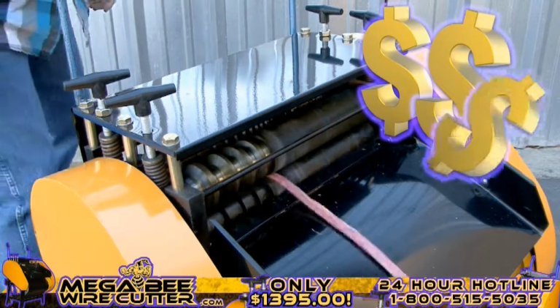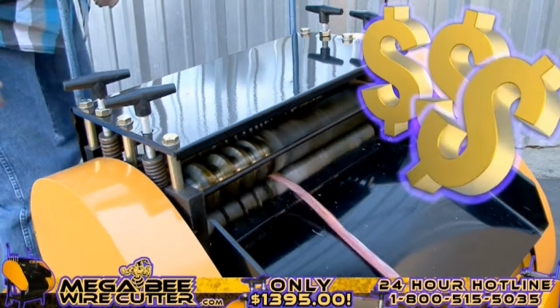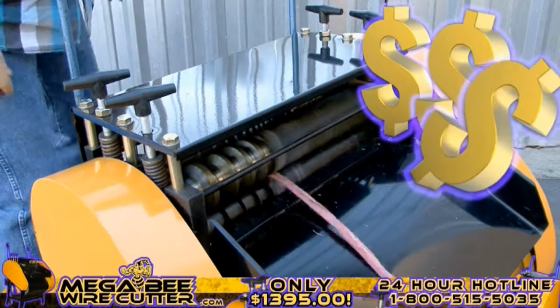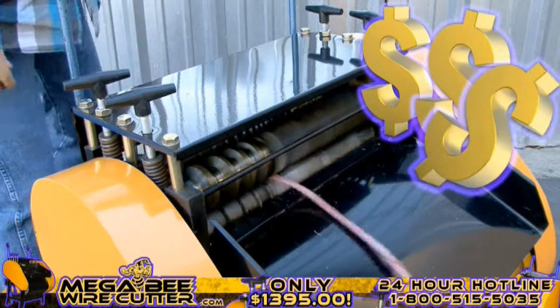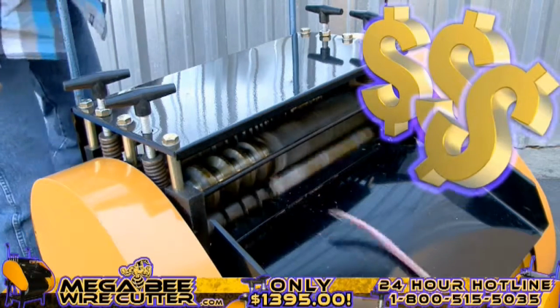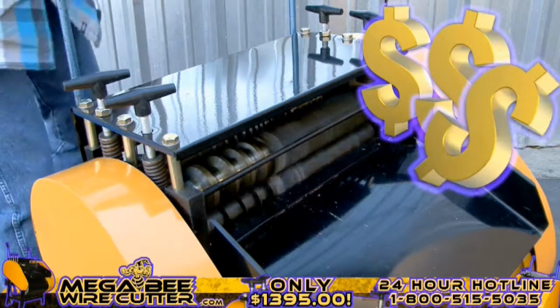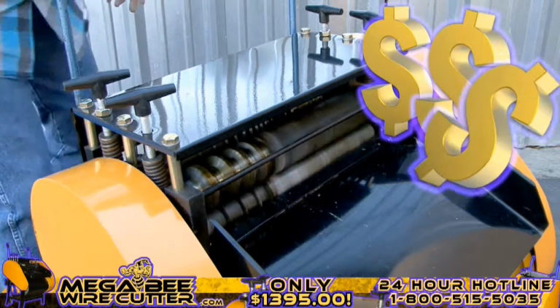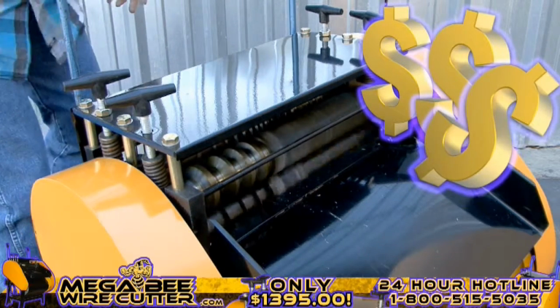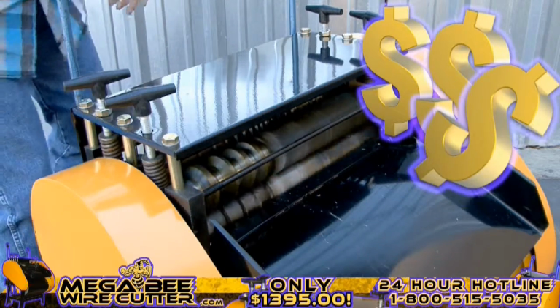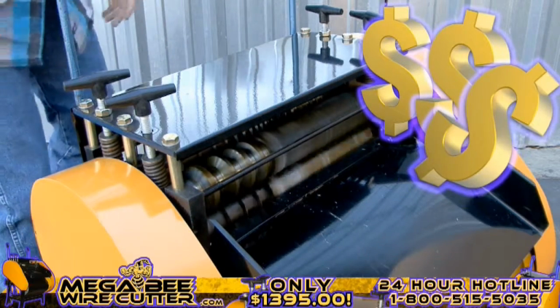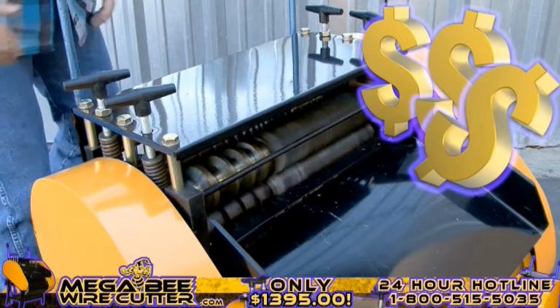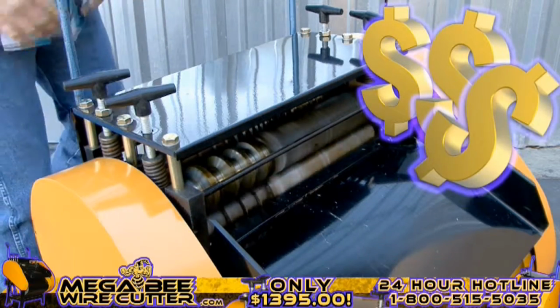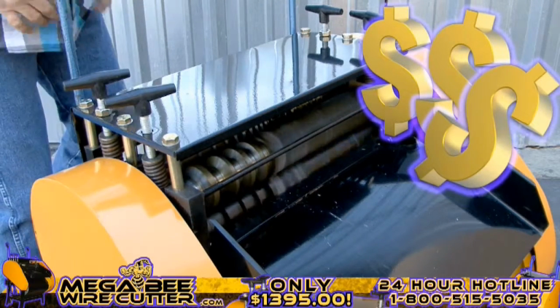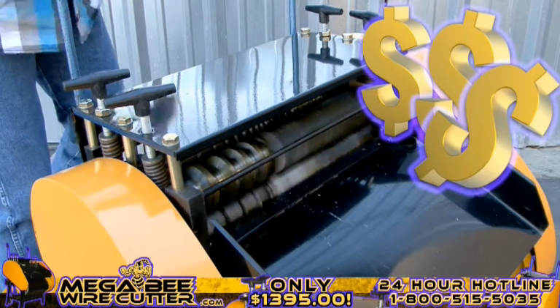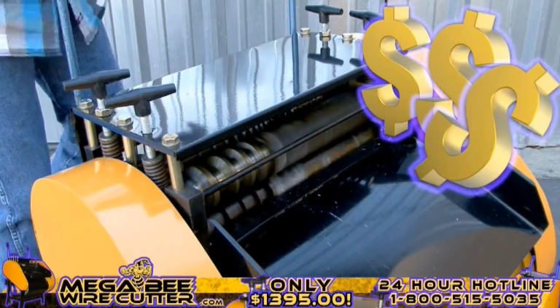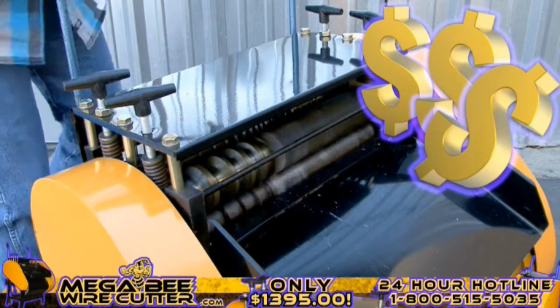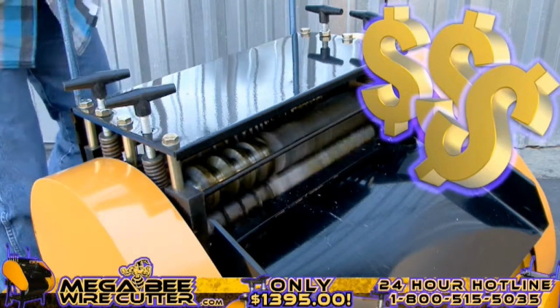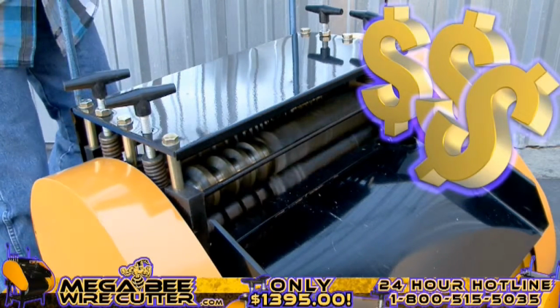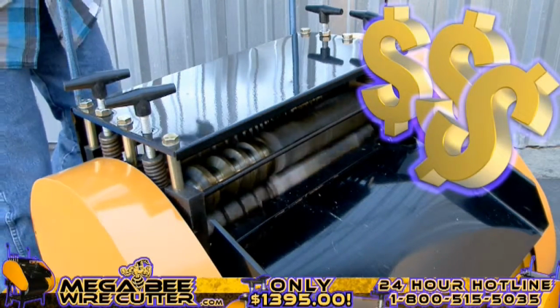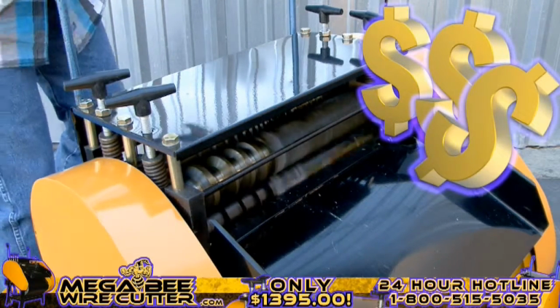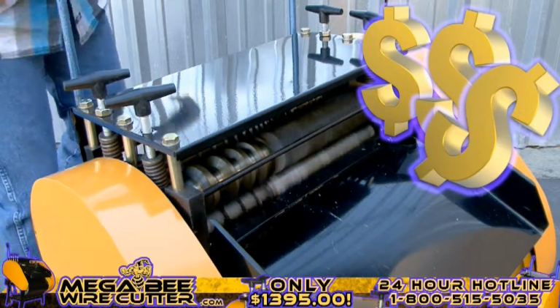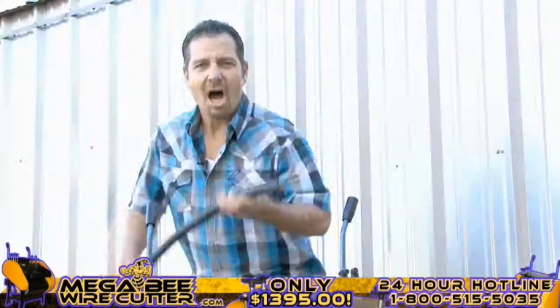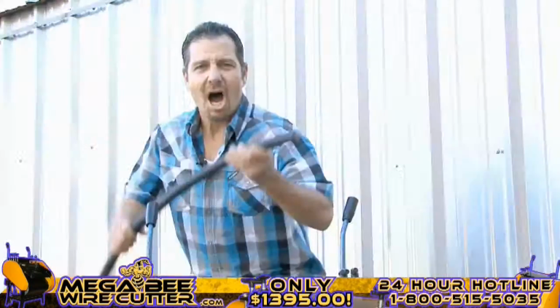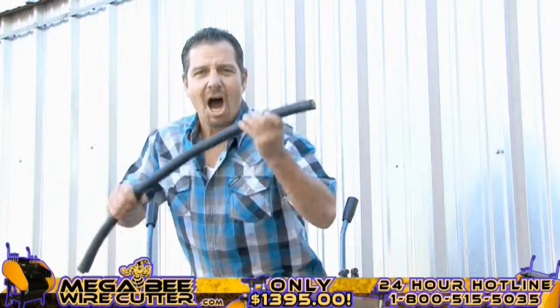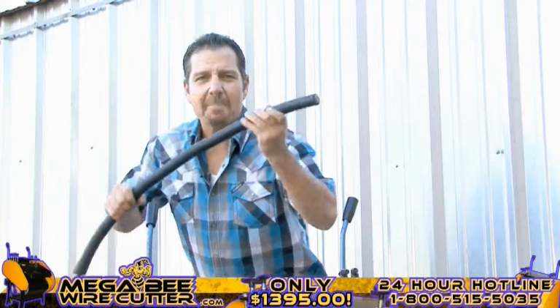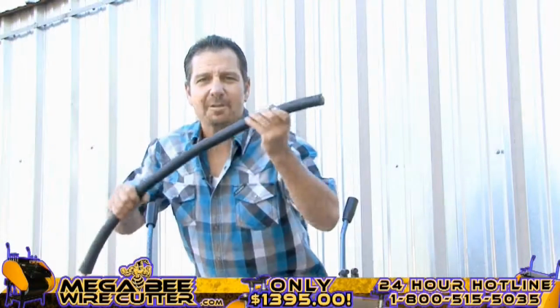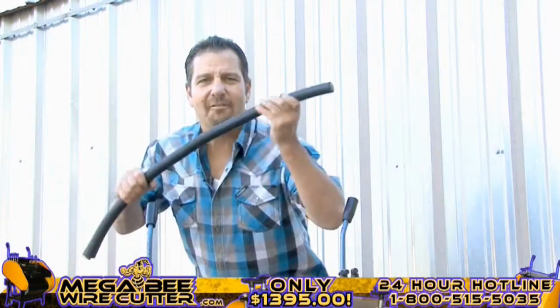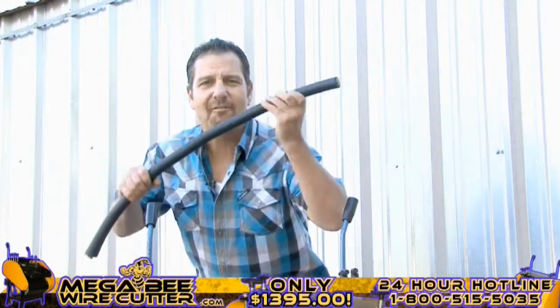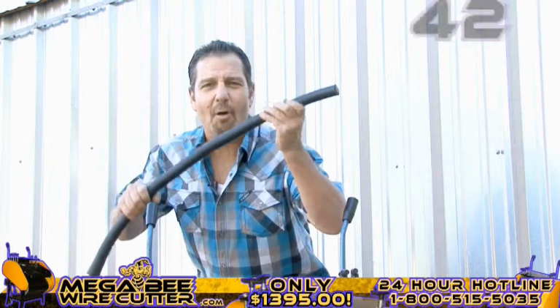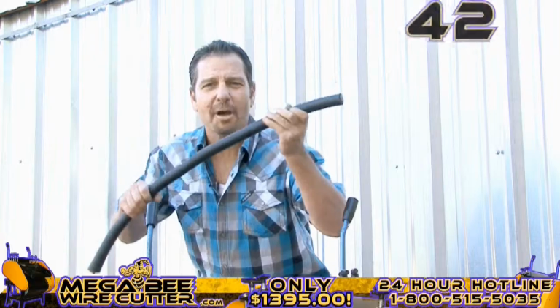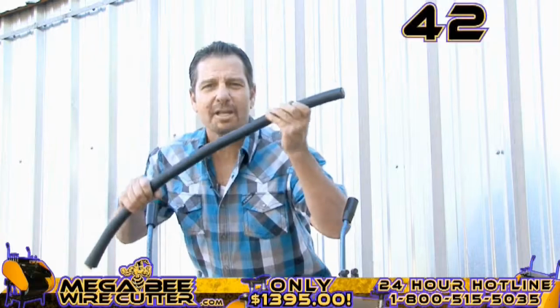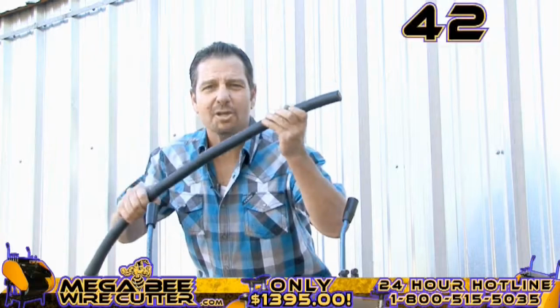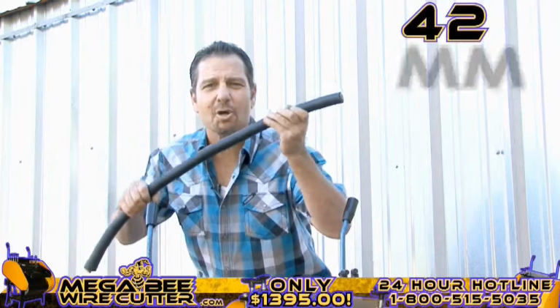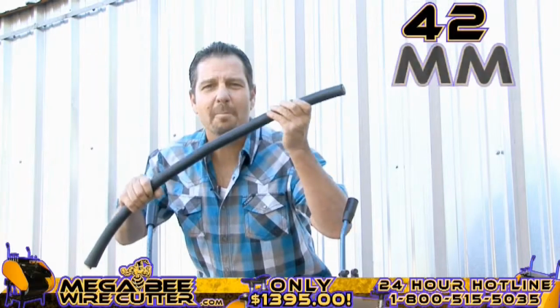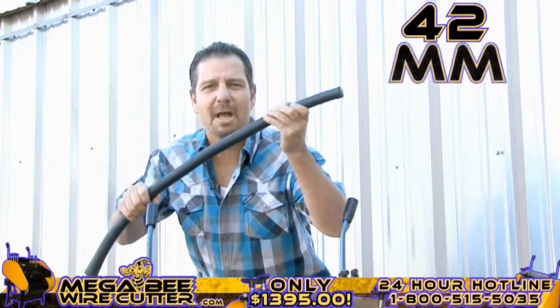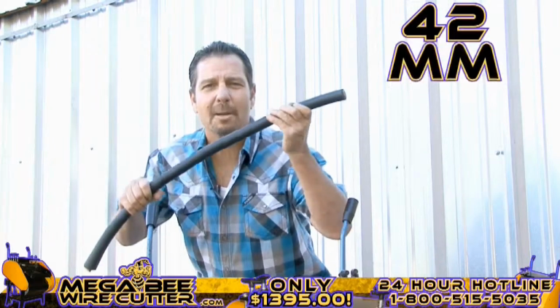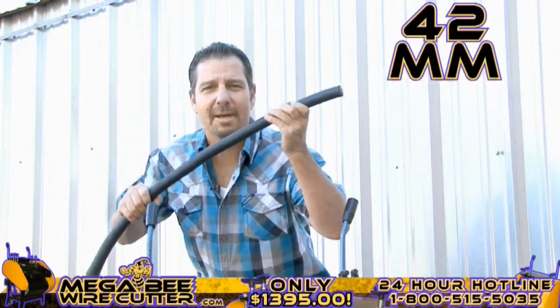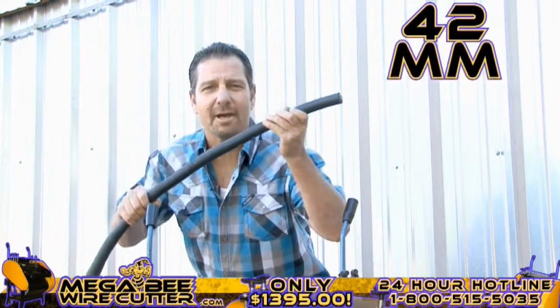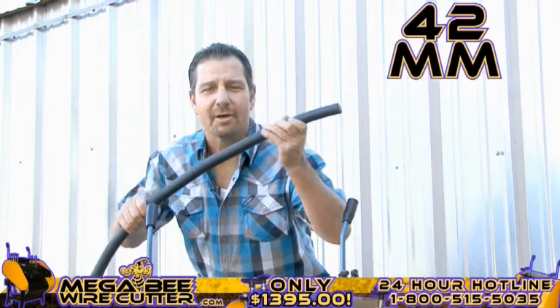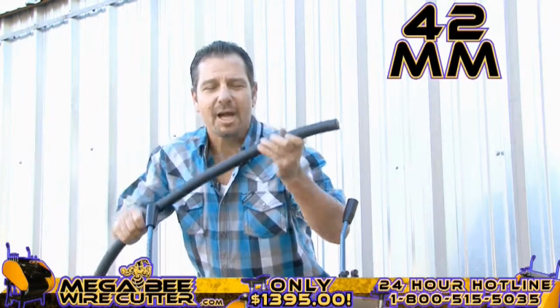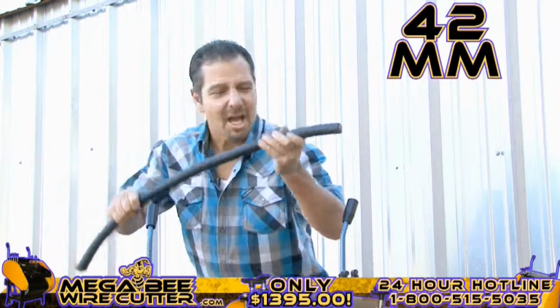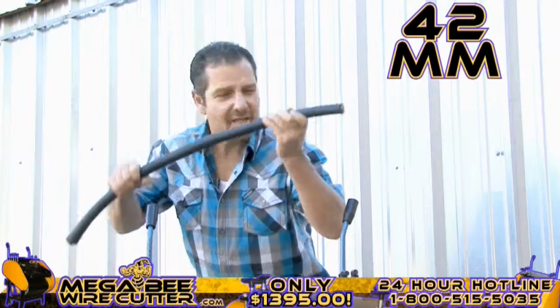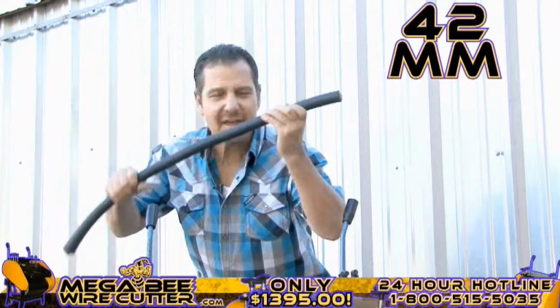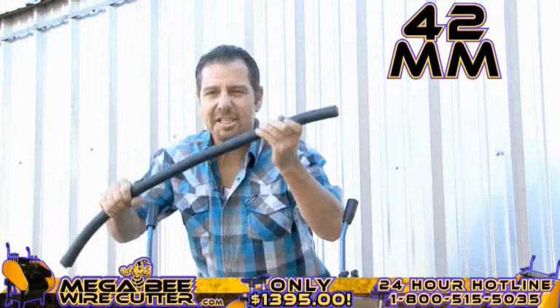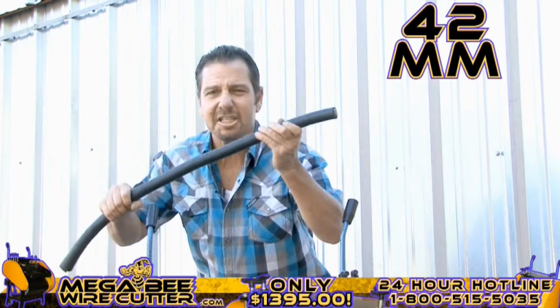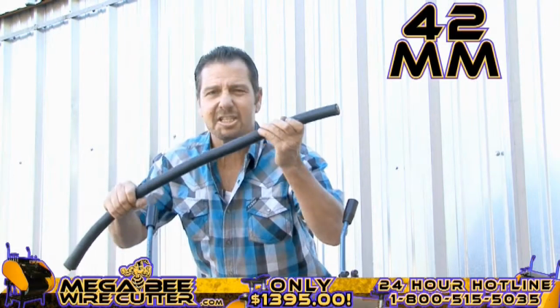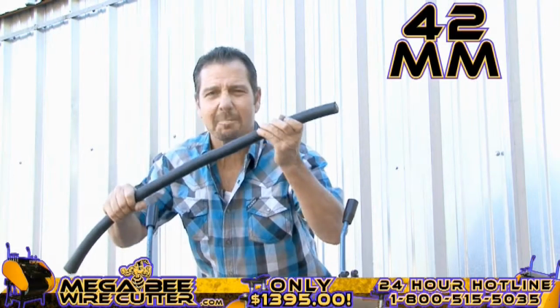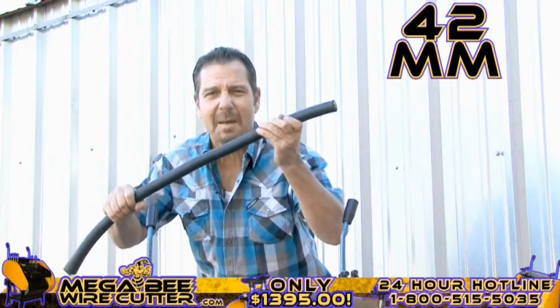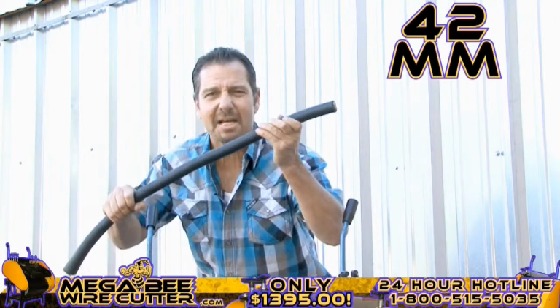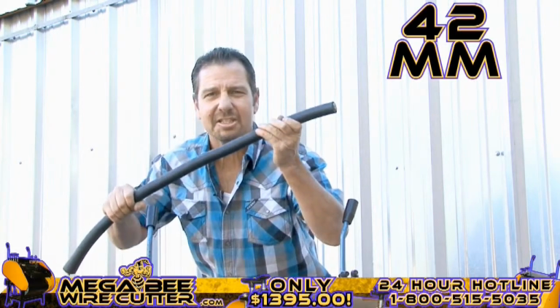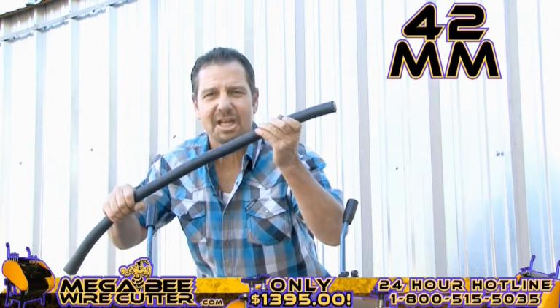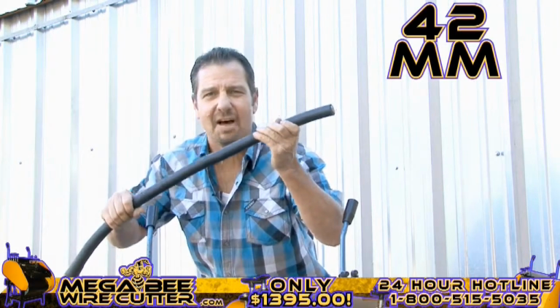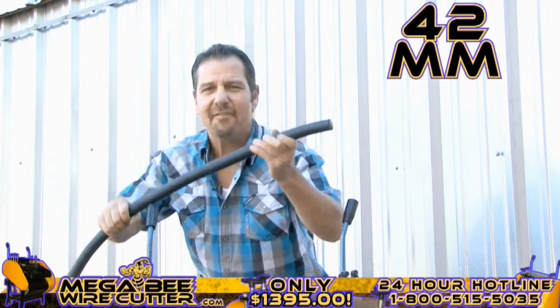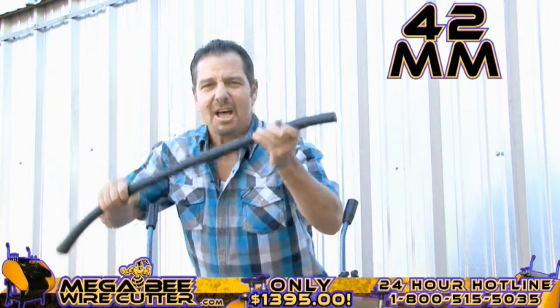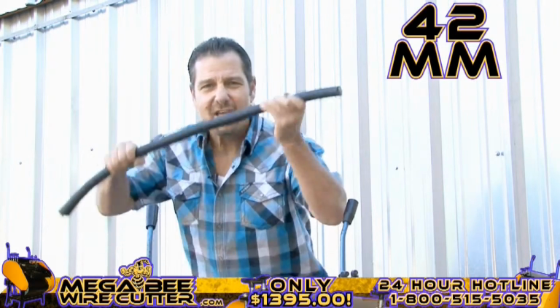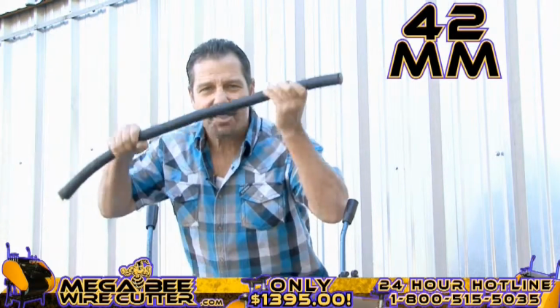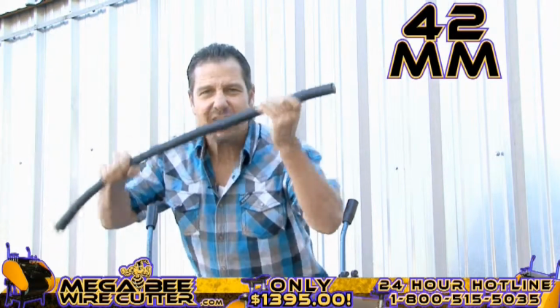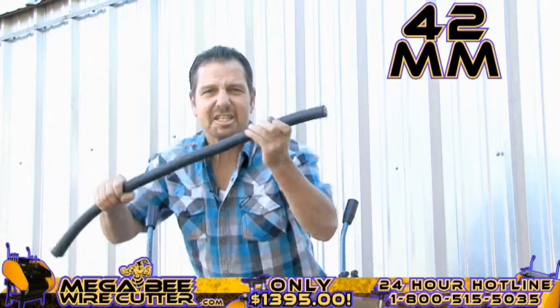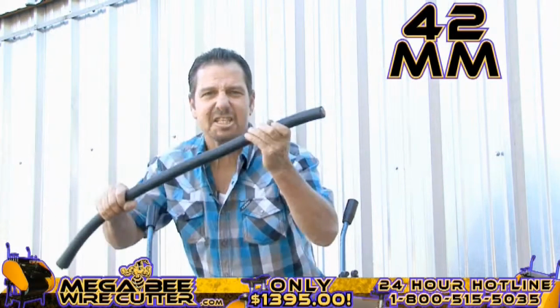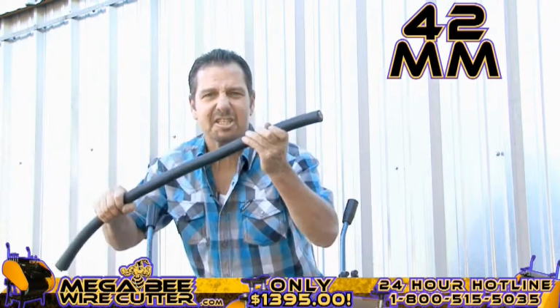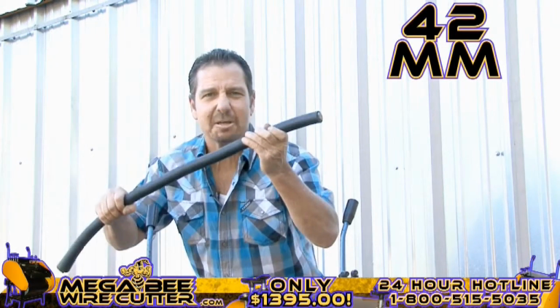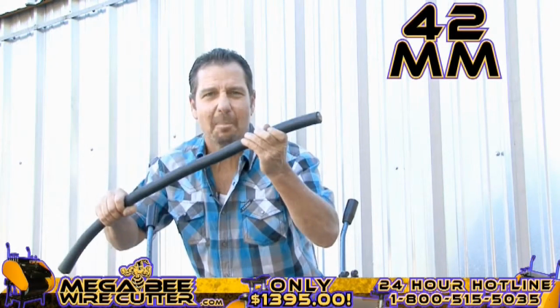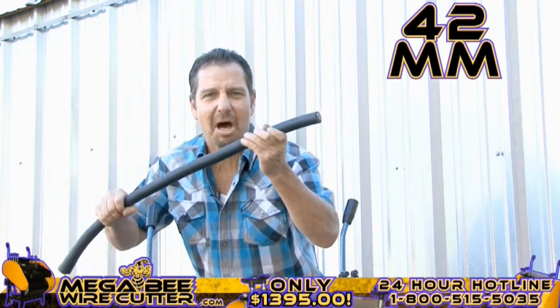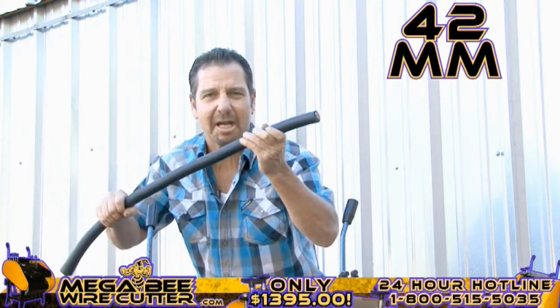Mo' money — that's what I'm talking about right there. Up to 42 millimeters. This is the big stuff. This is the money.